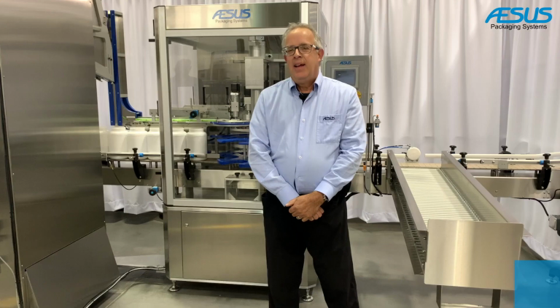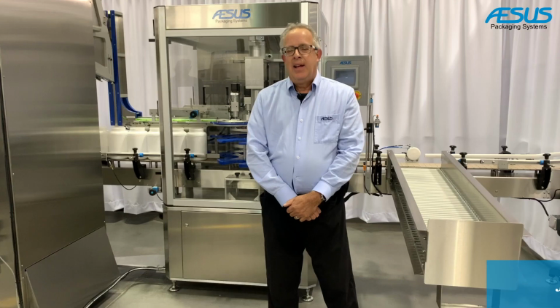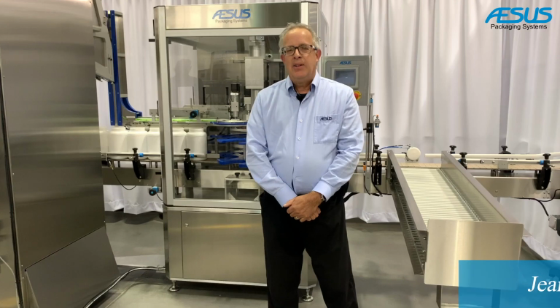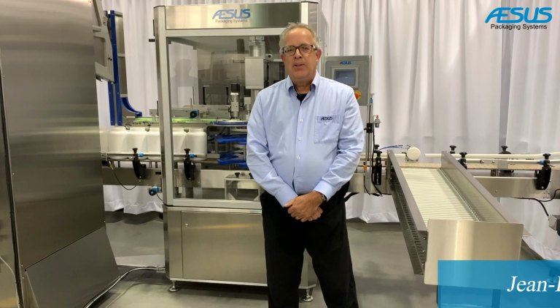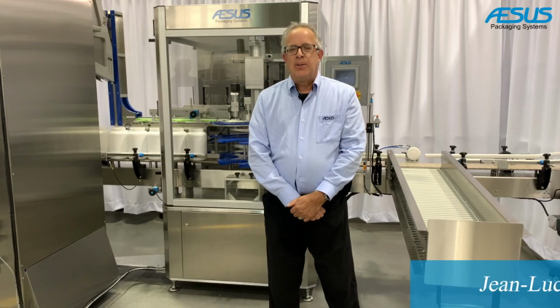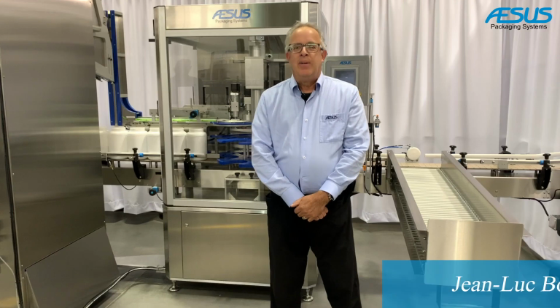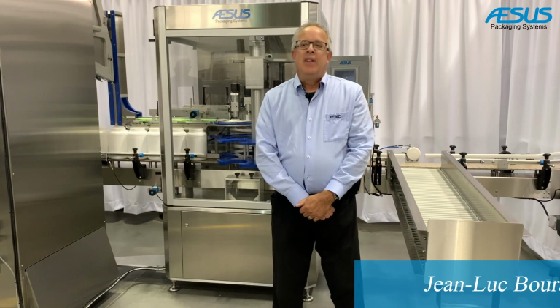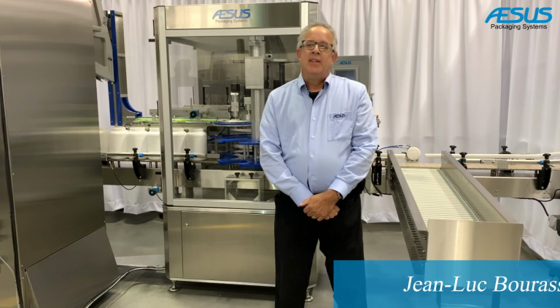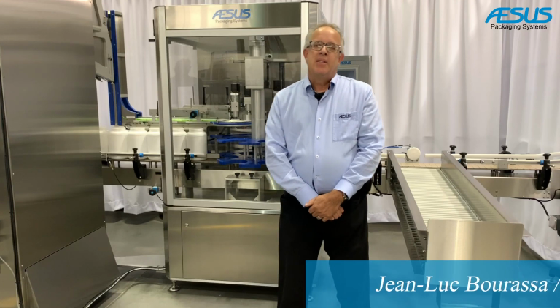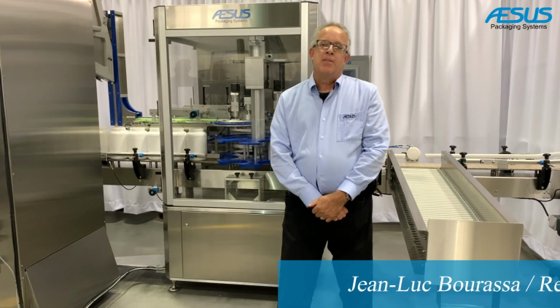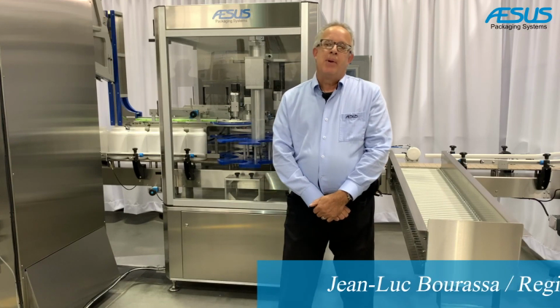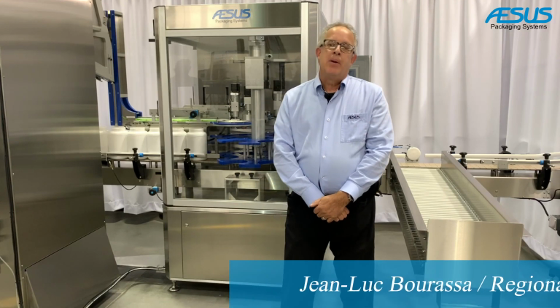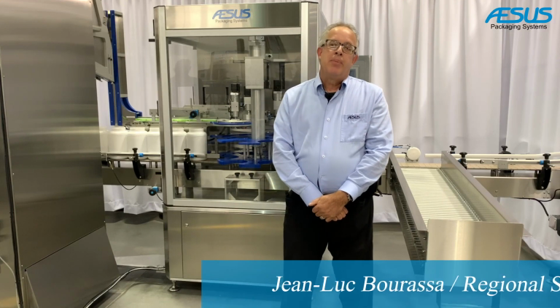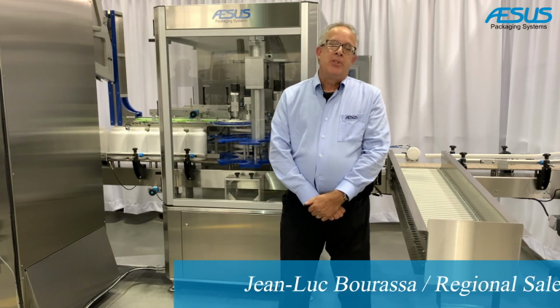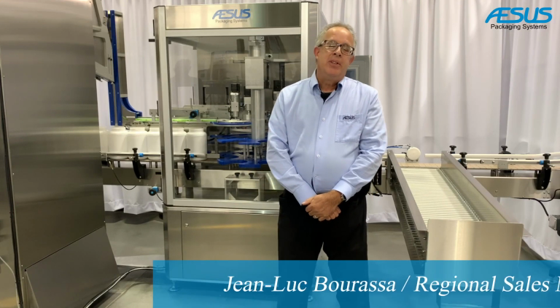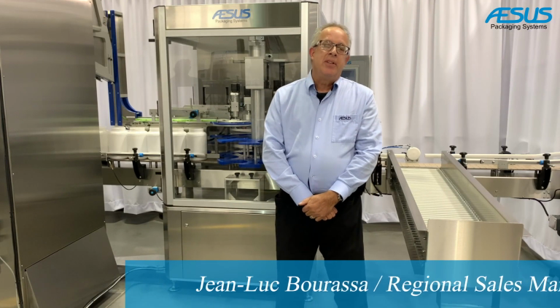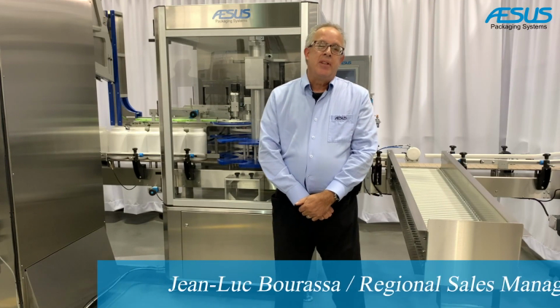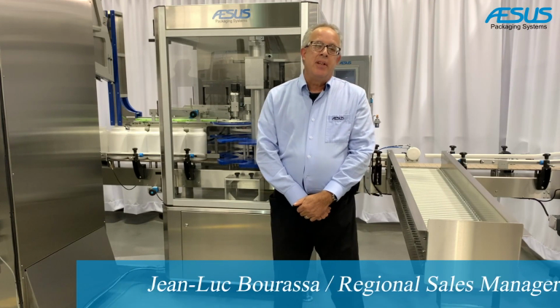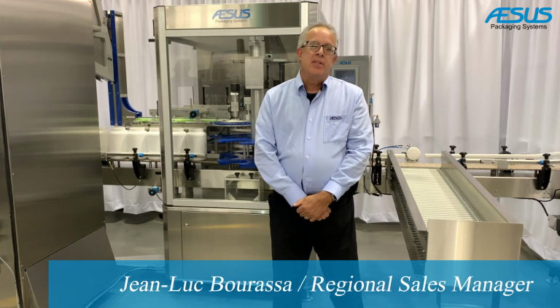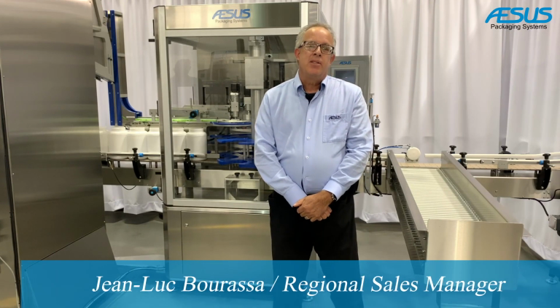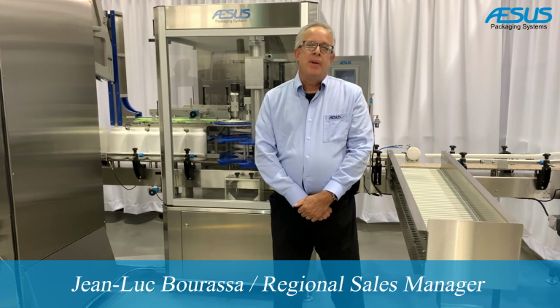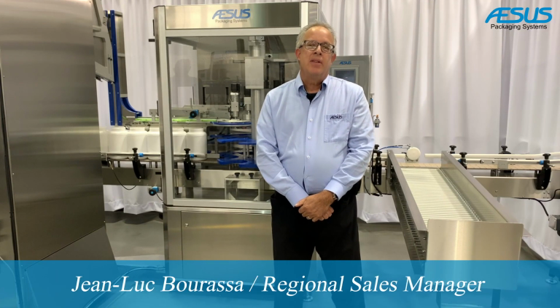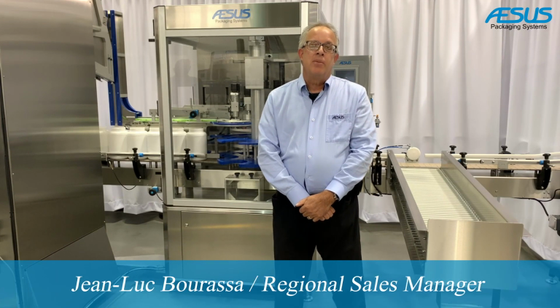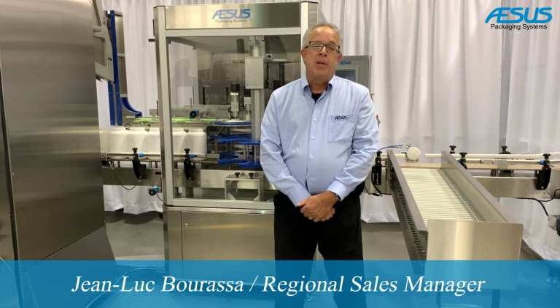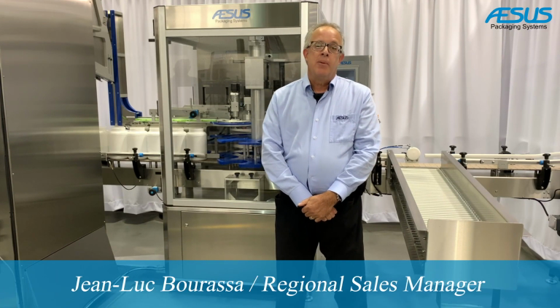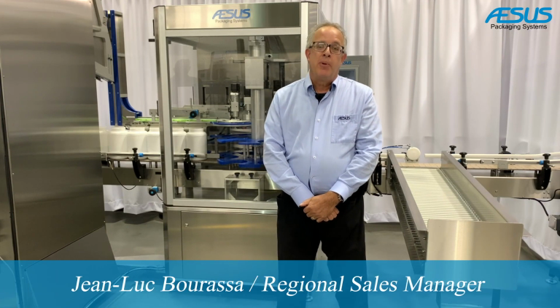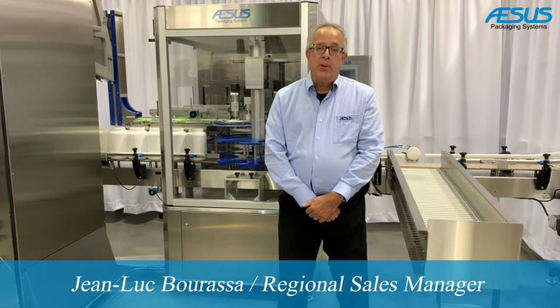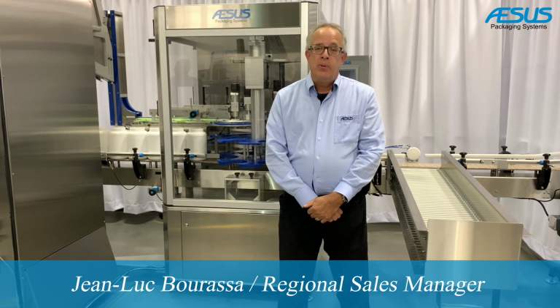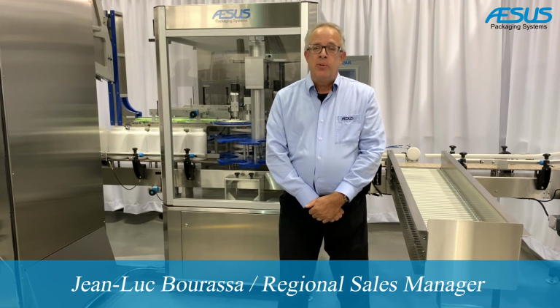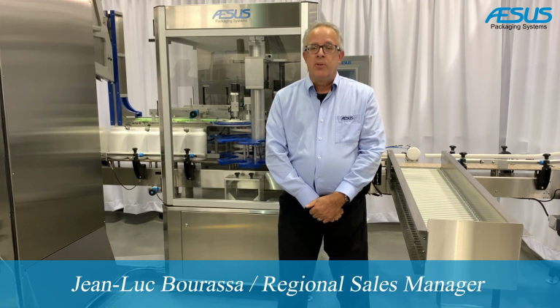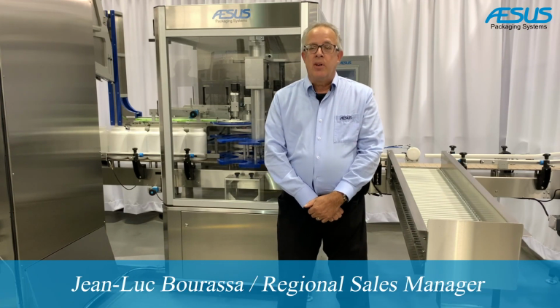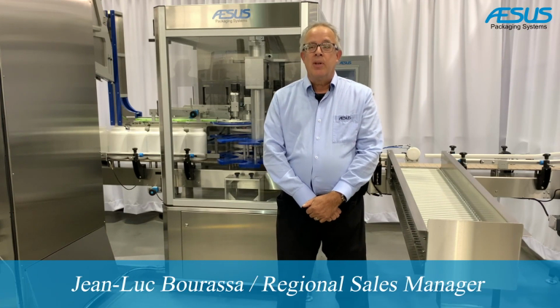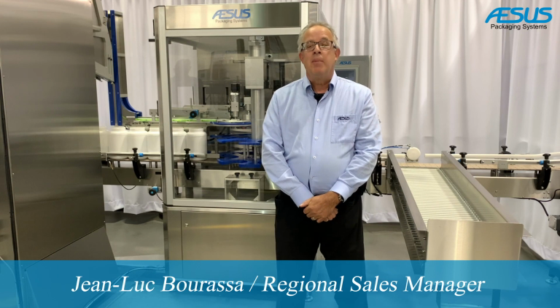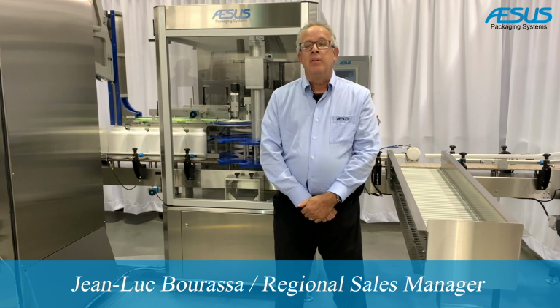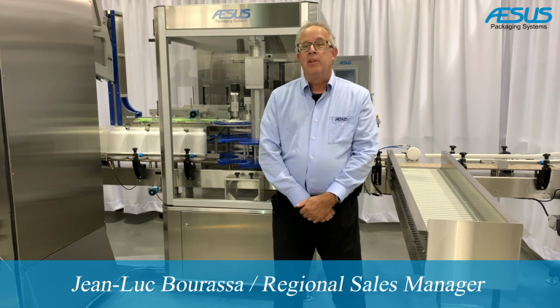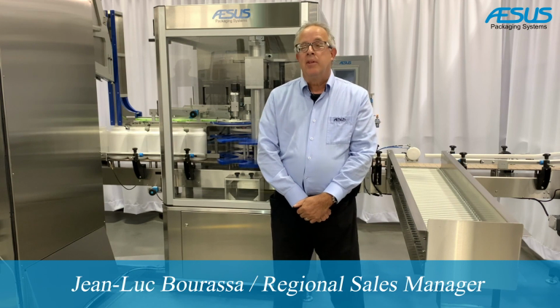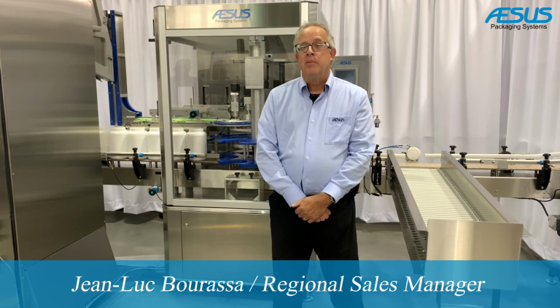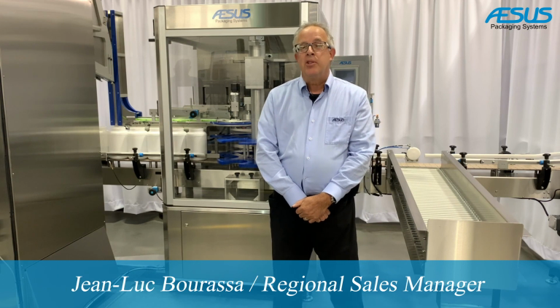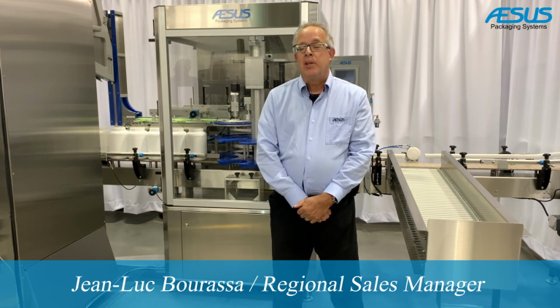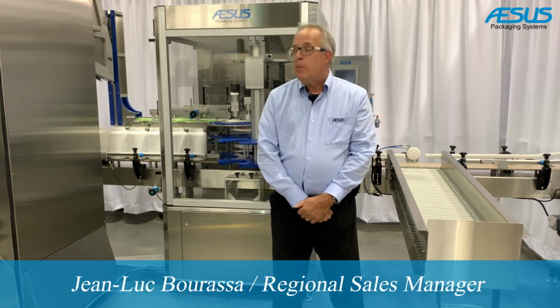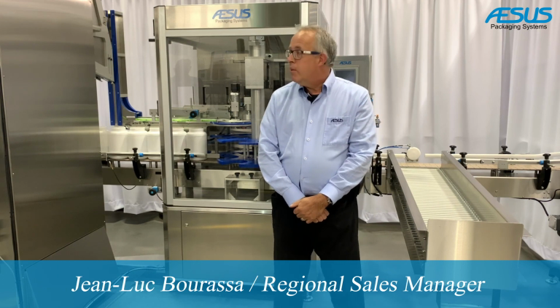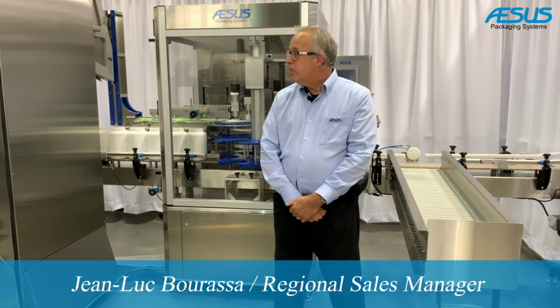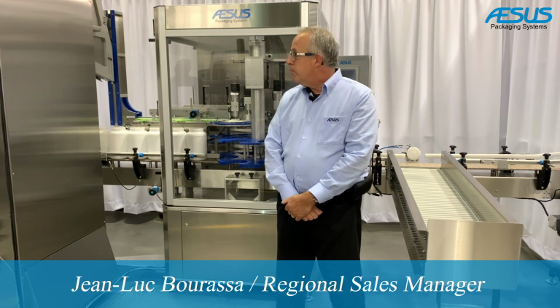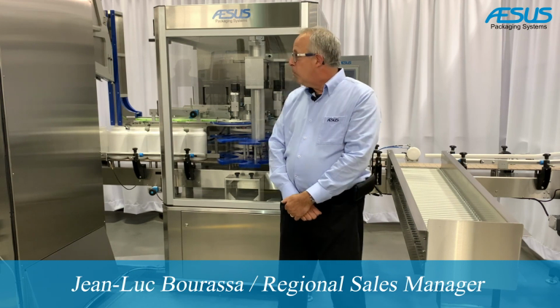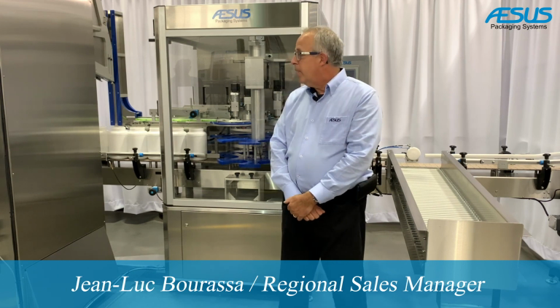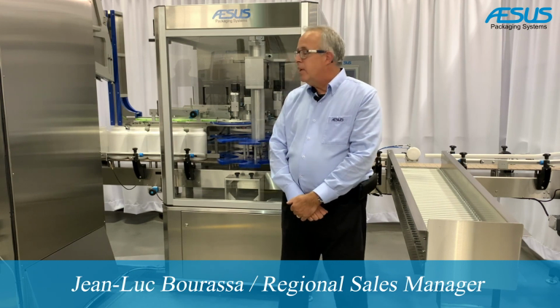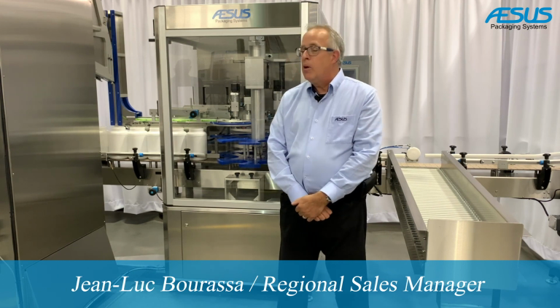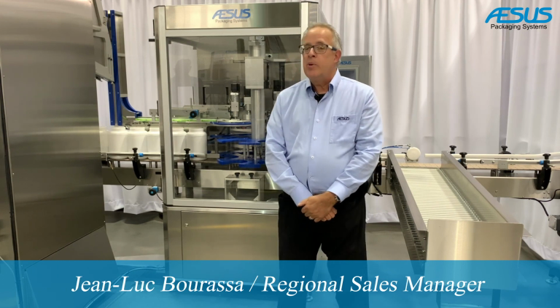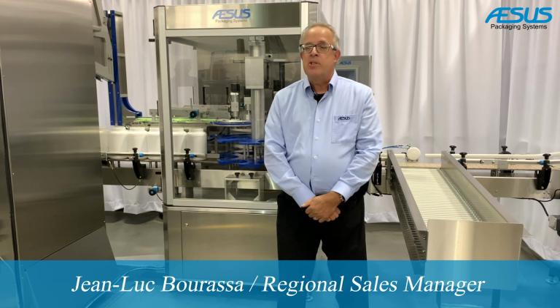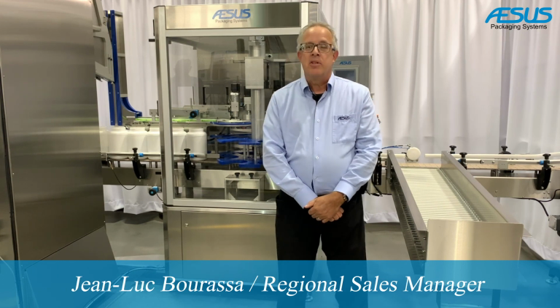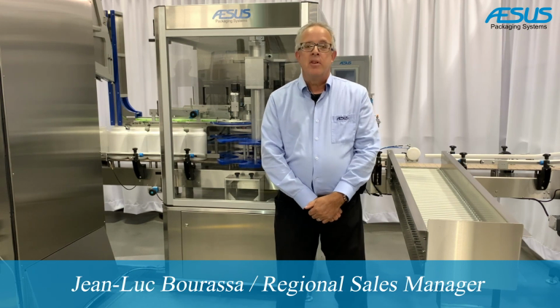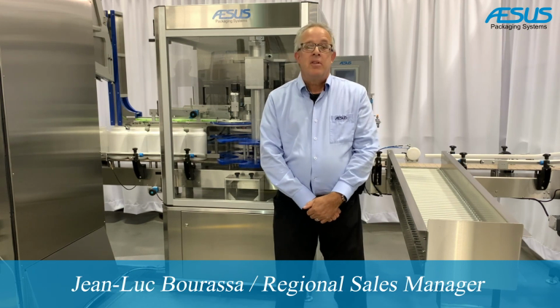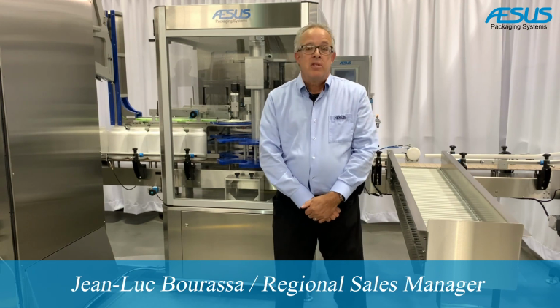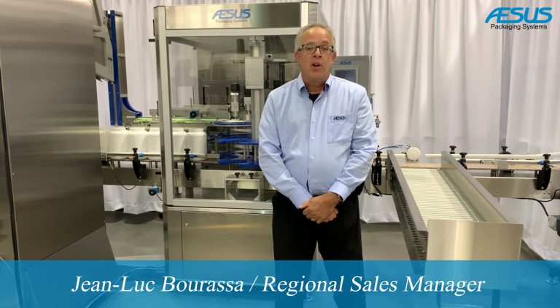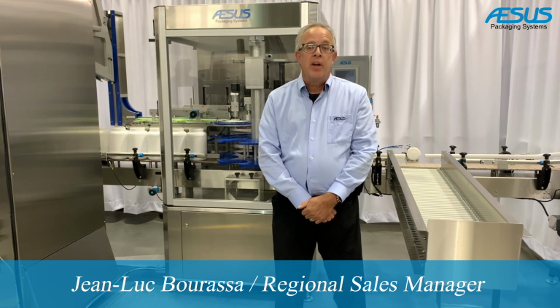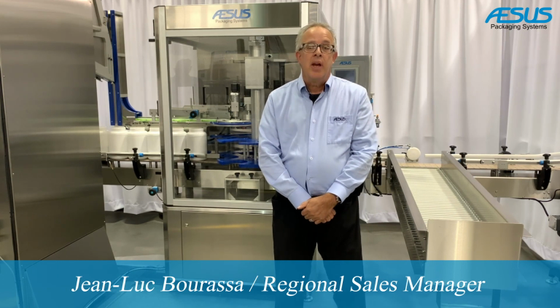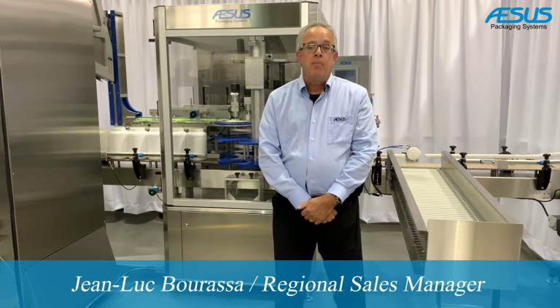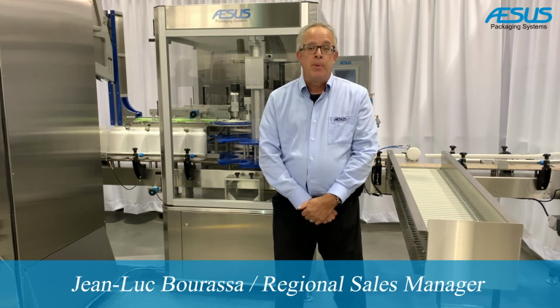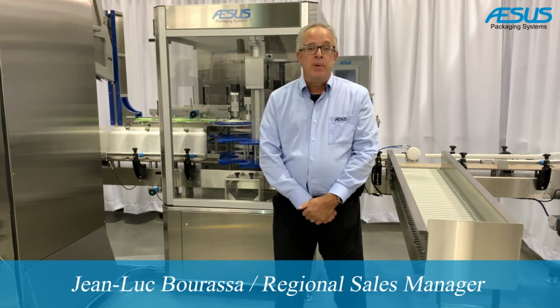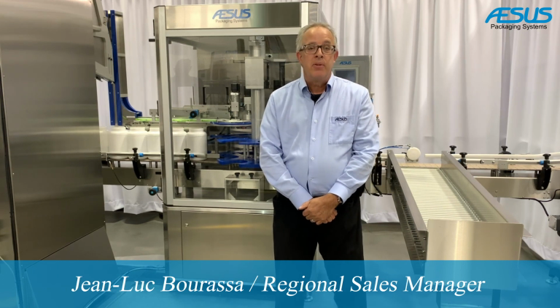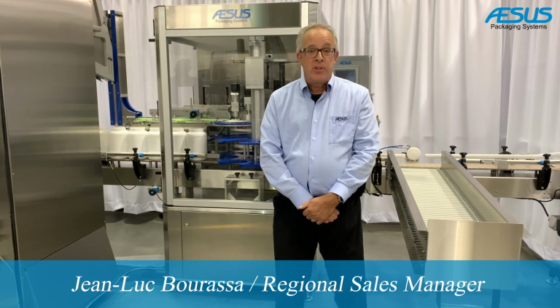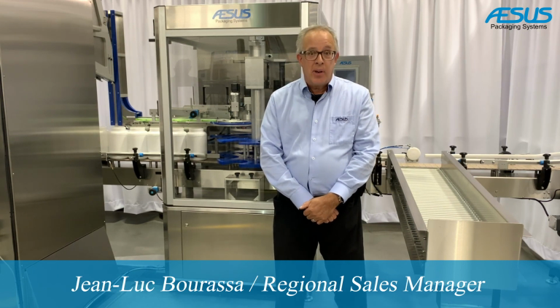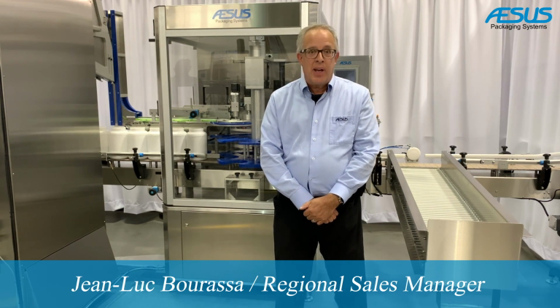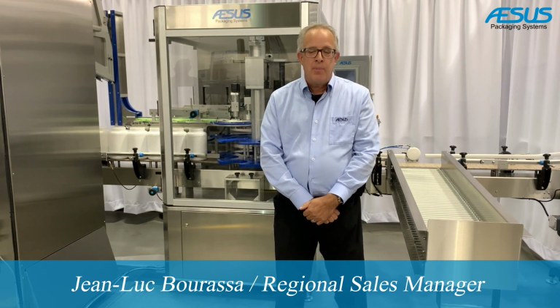Hello! This is my opportunity today to spend some time with you to talk about the machine that we have on the floor right now, which is a Premier Star Cap.